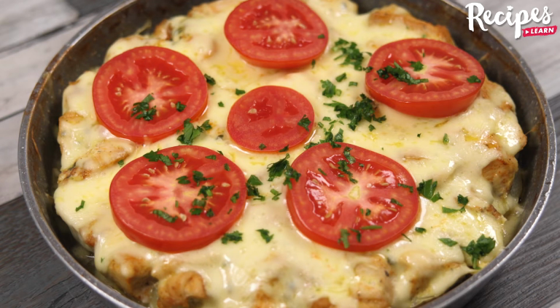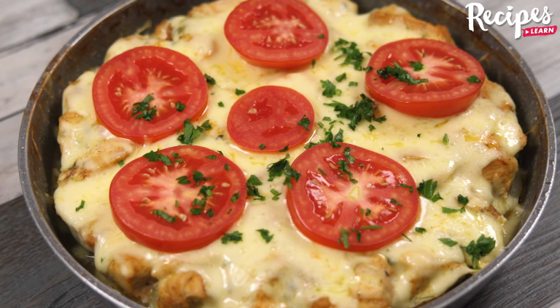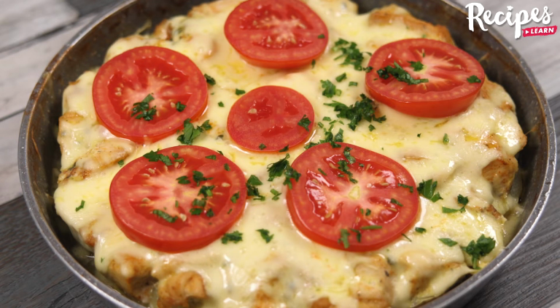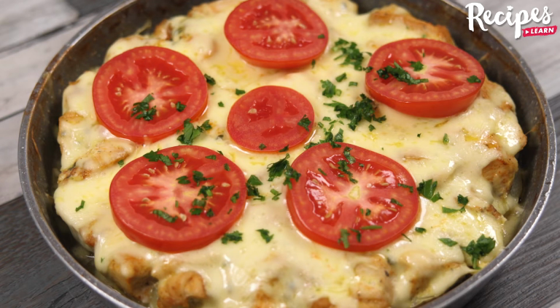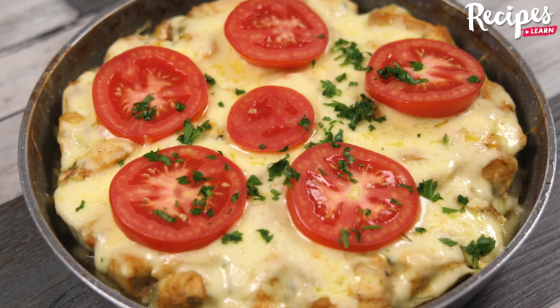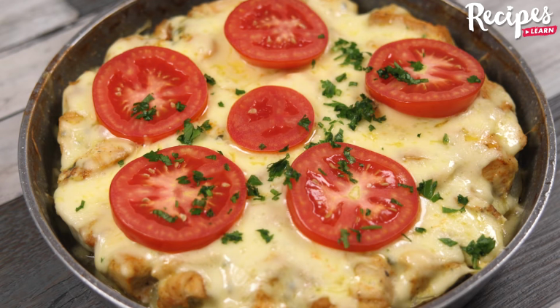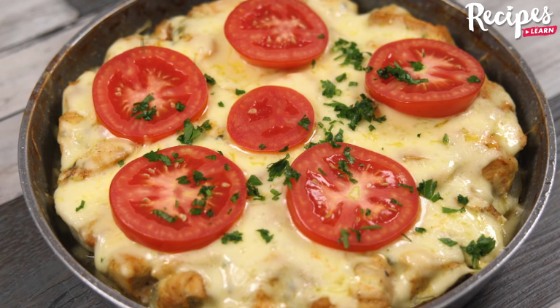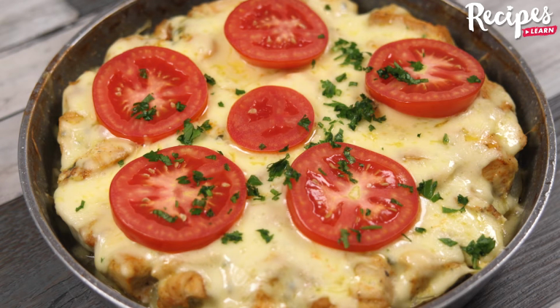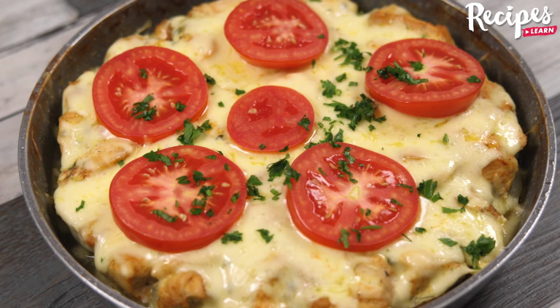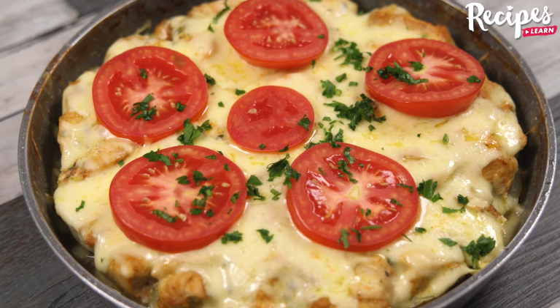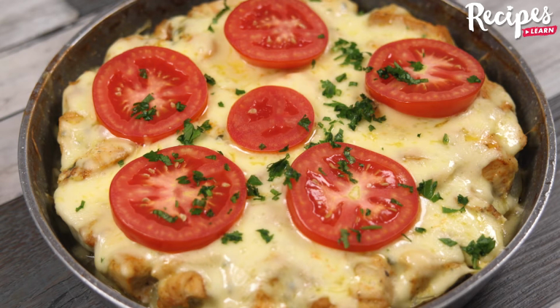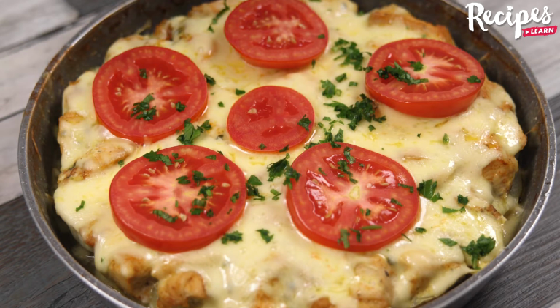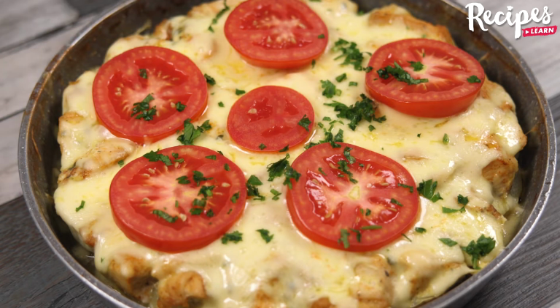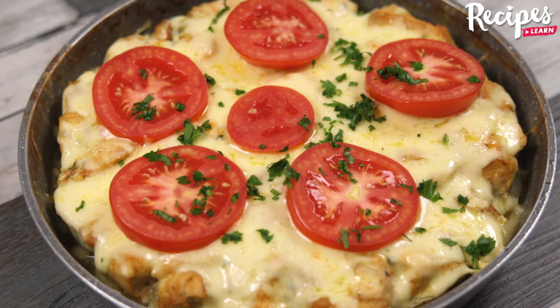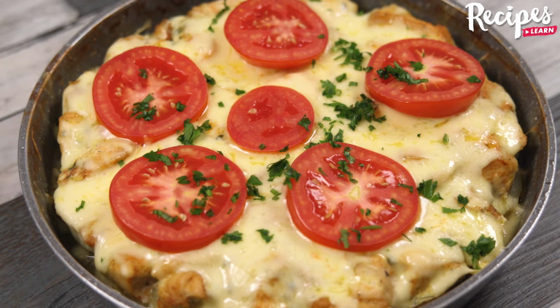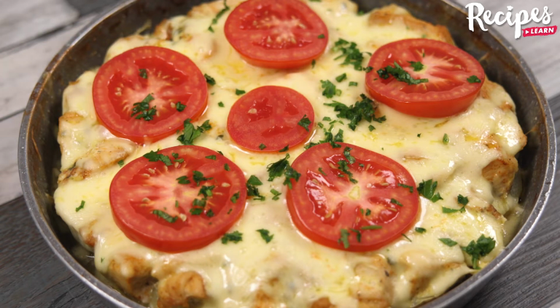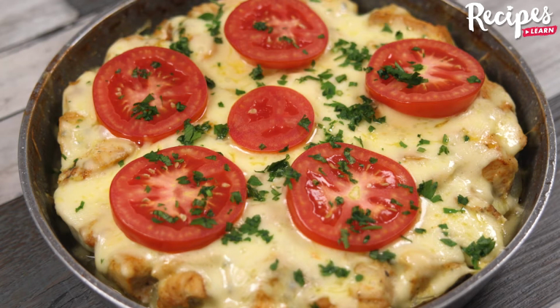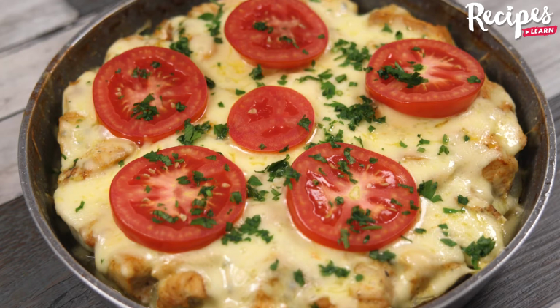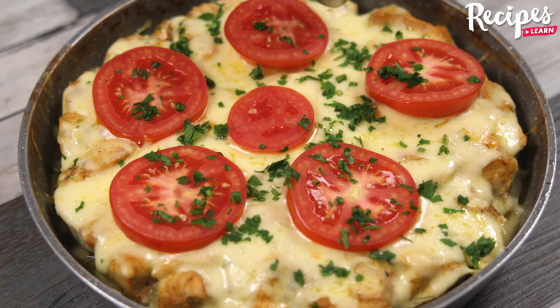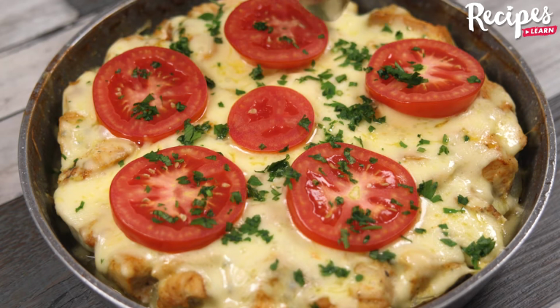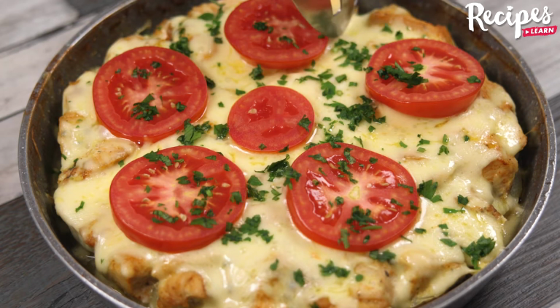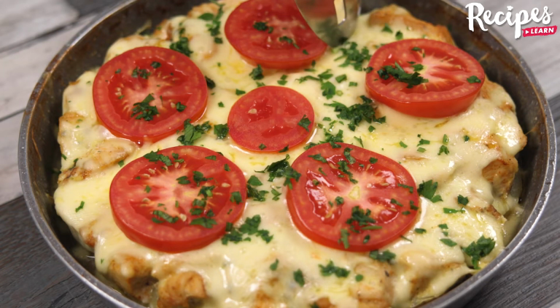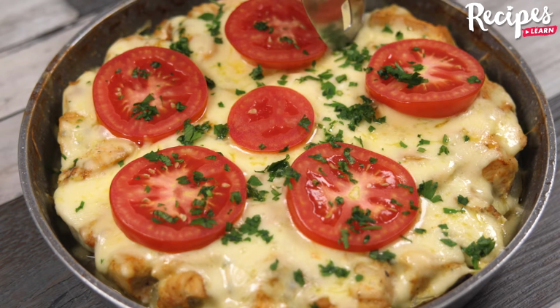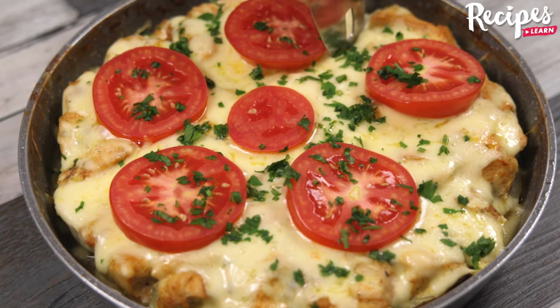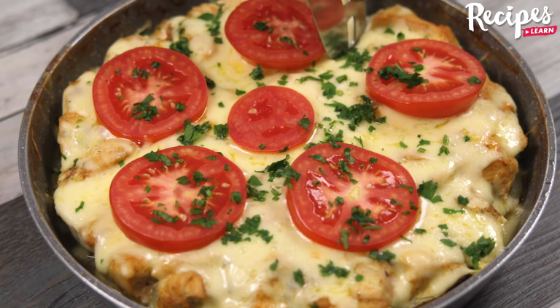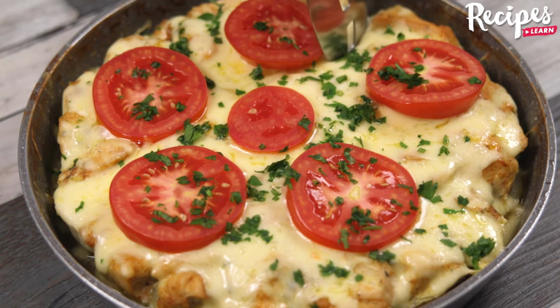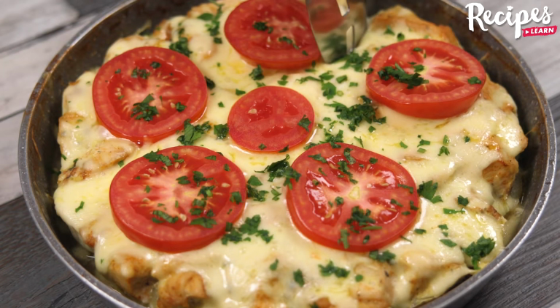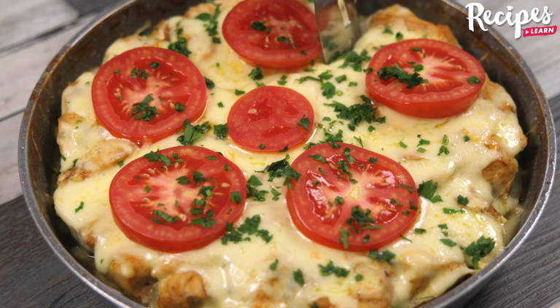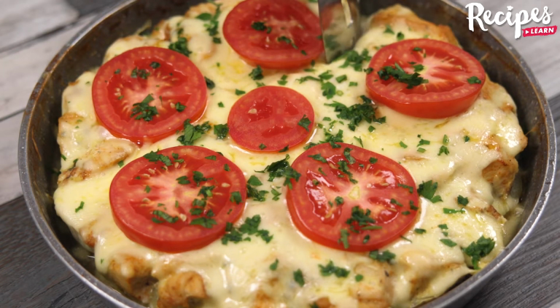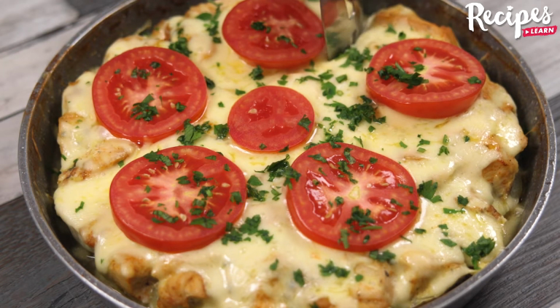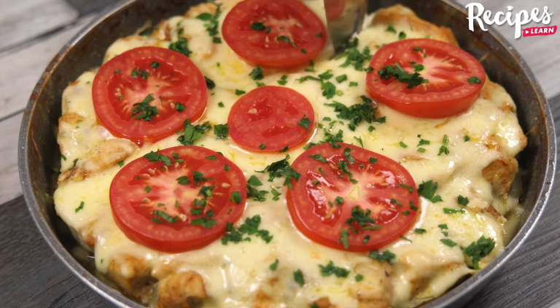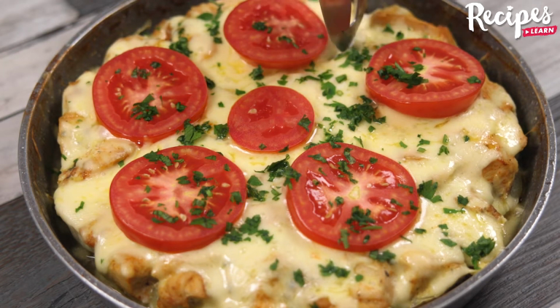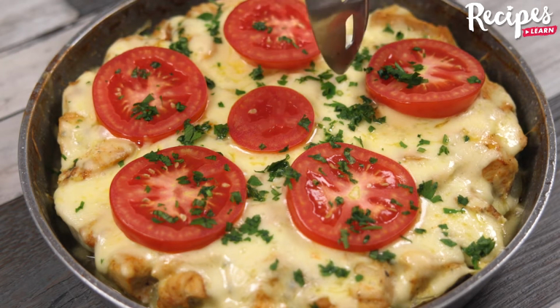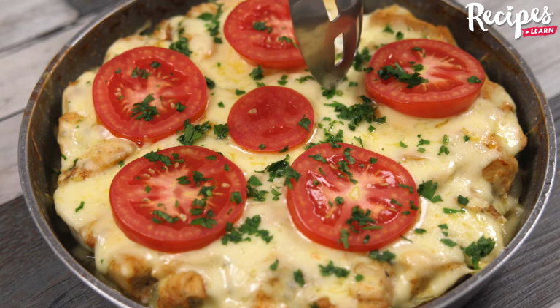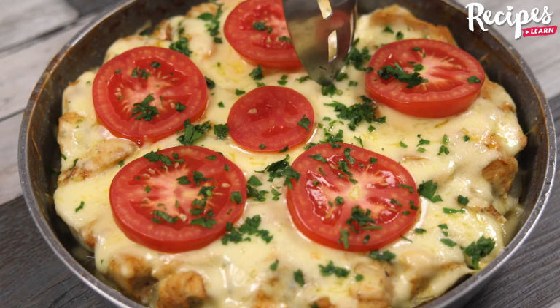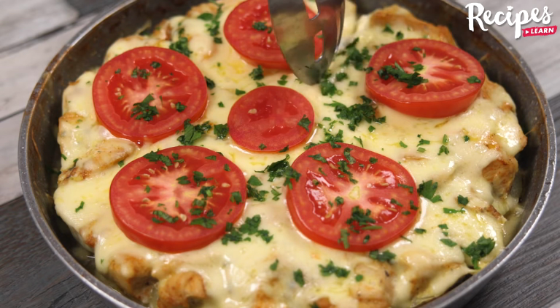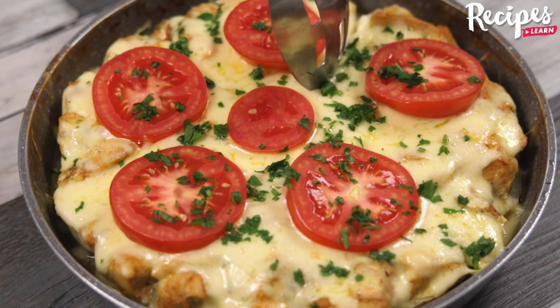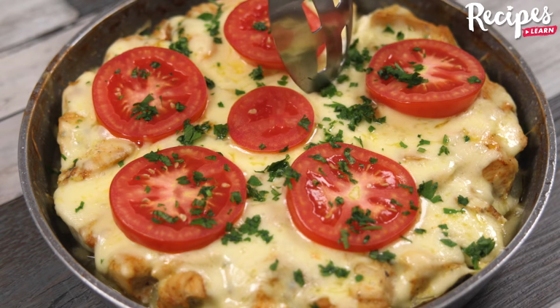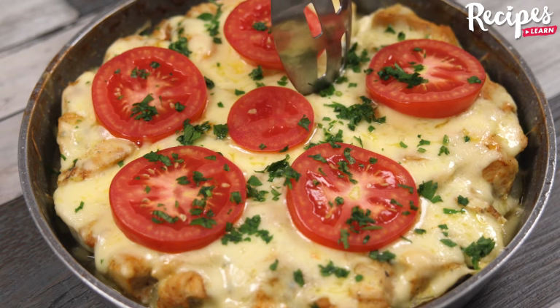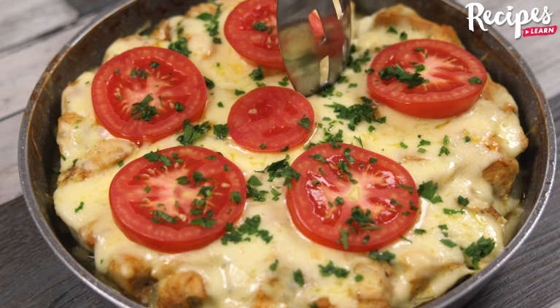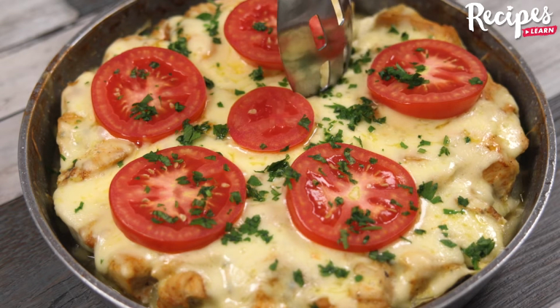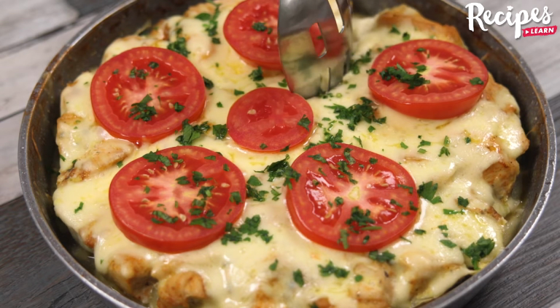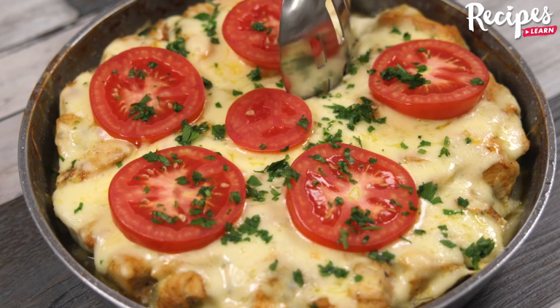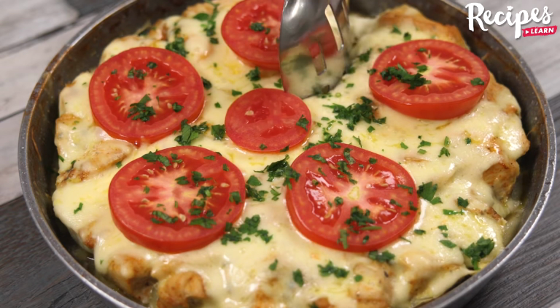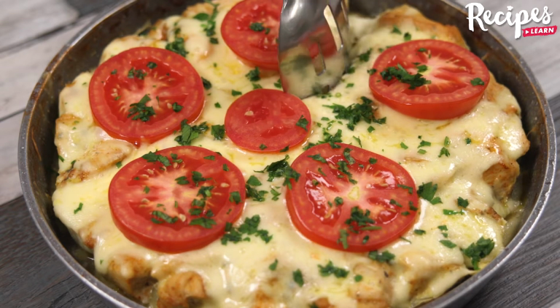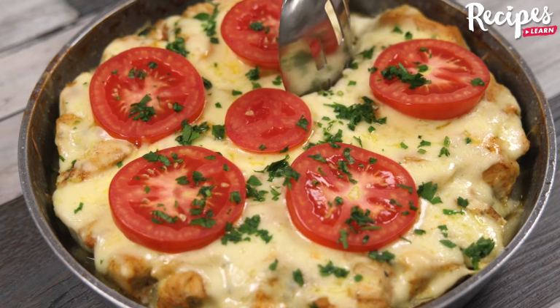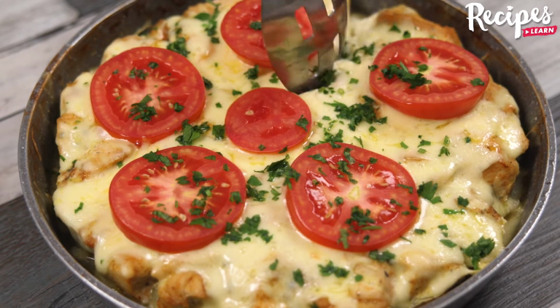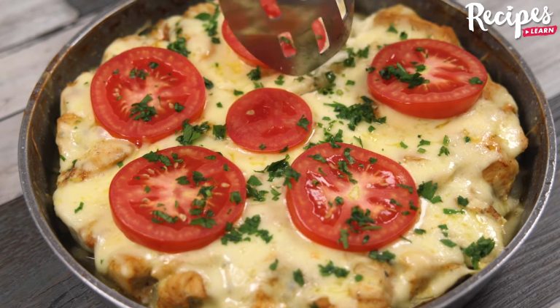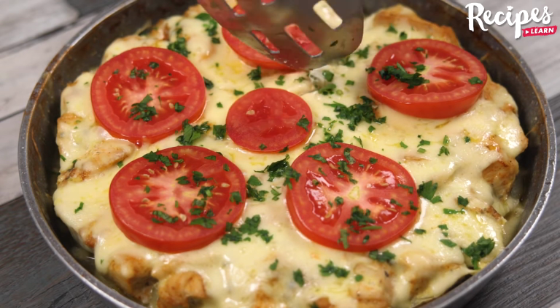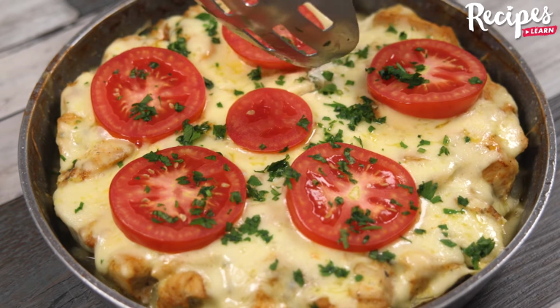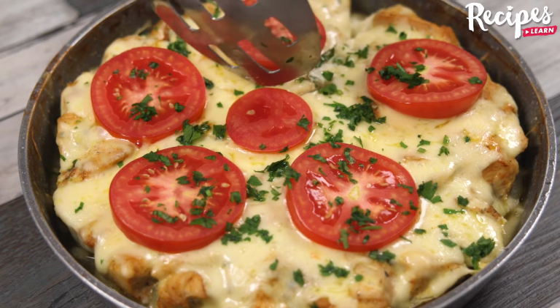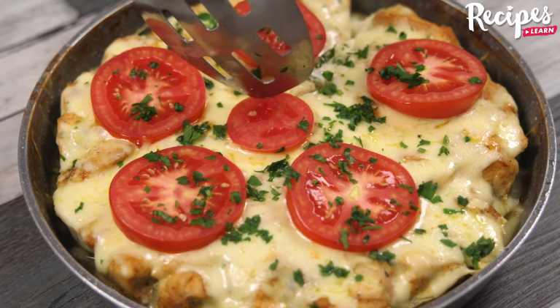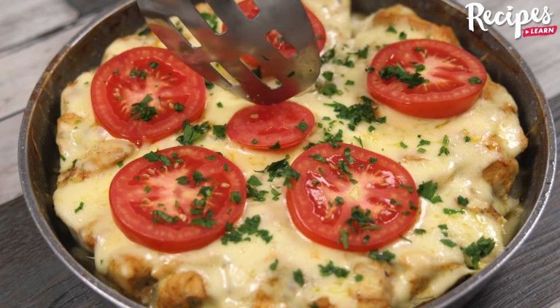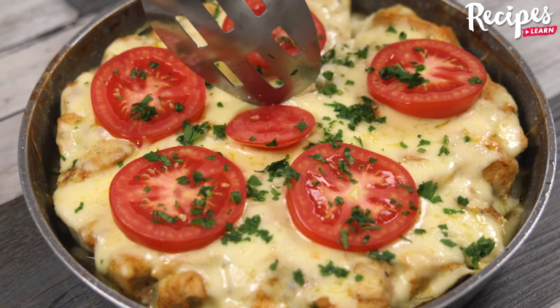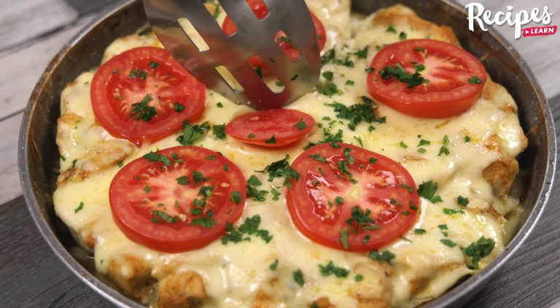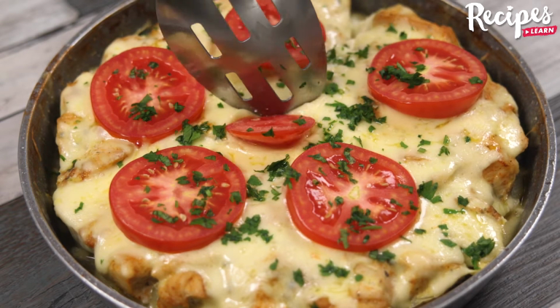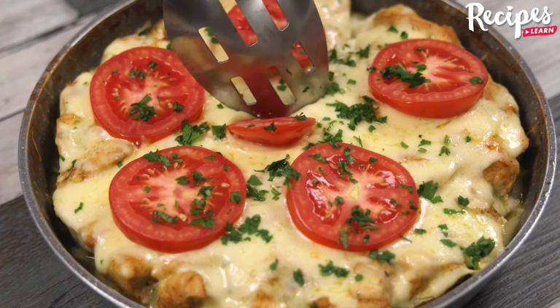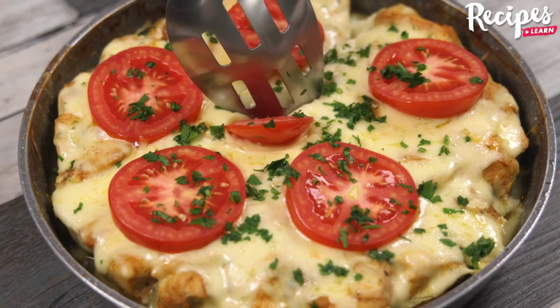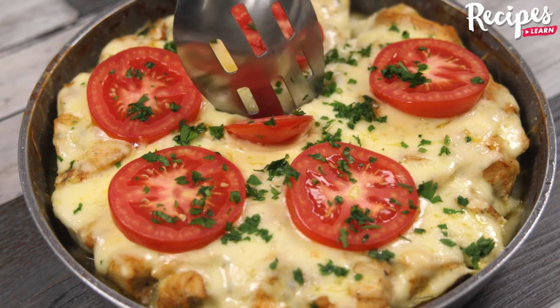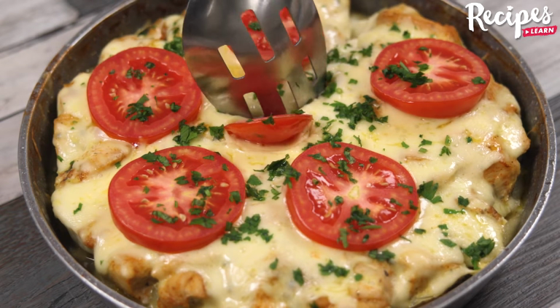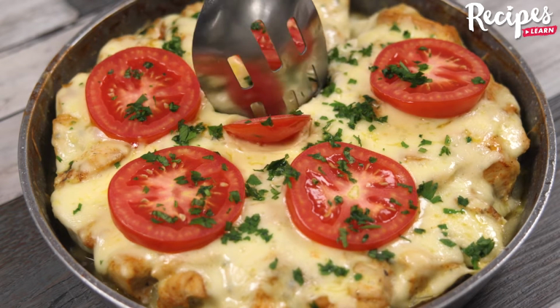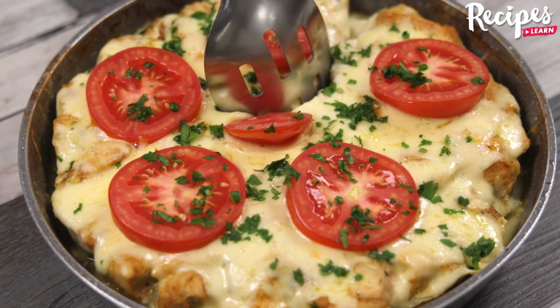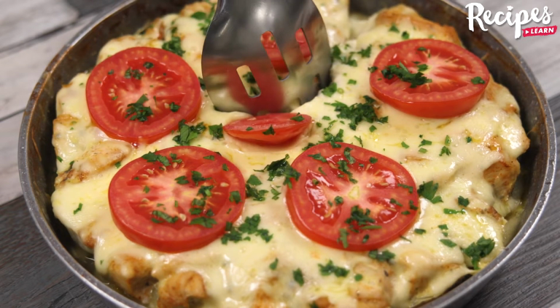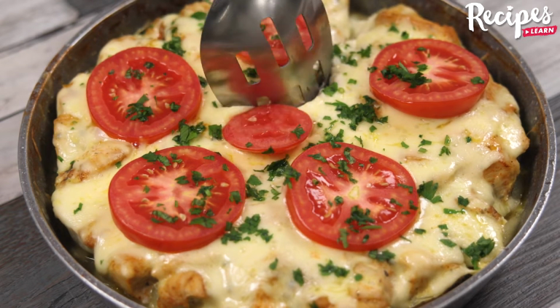And look how delicious it is! I hope you liked this recipe! Thank you for watching this video! See you in the next one! Bye-bye!